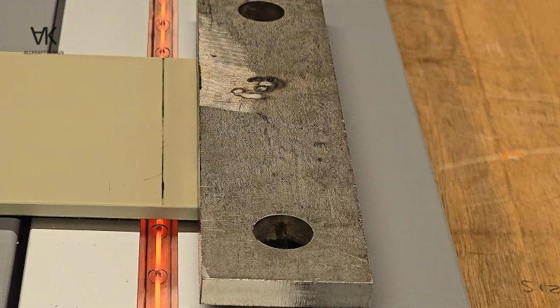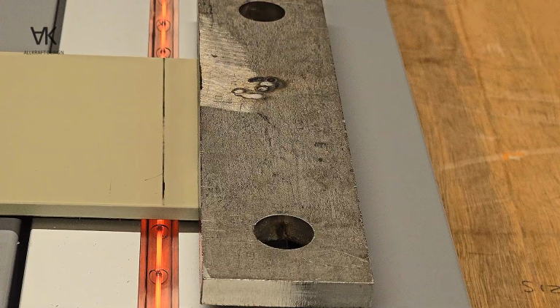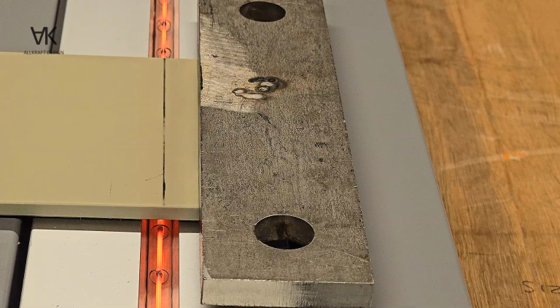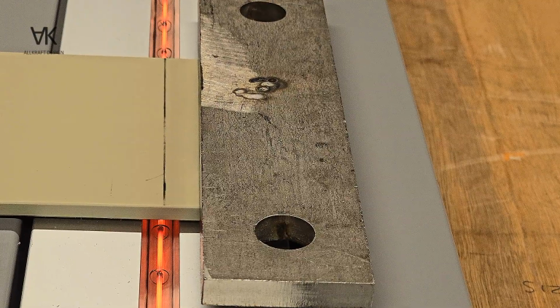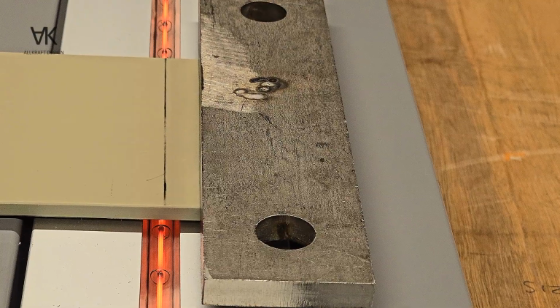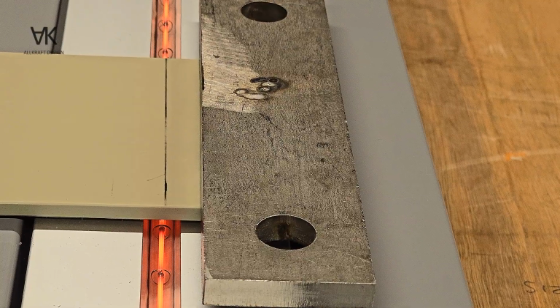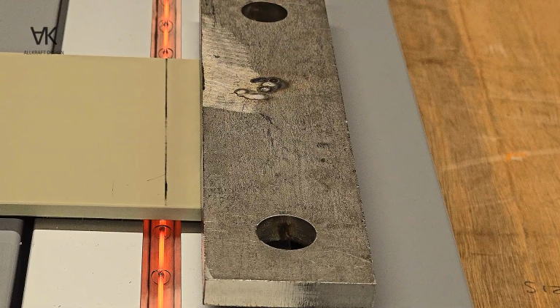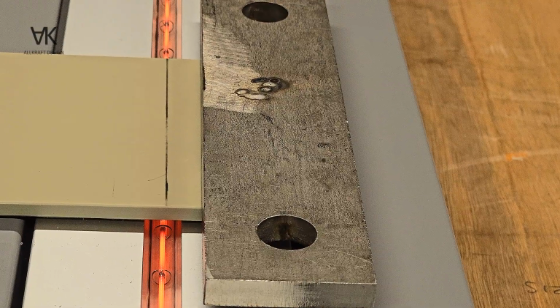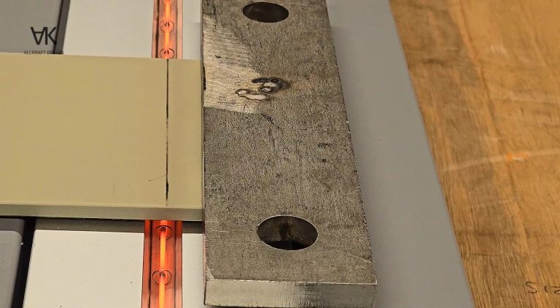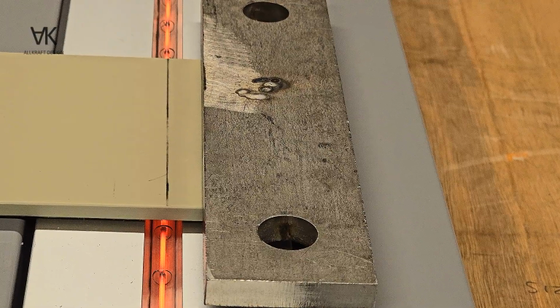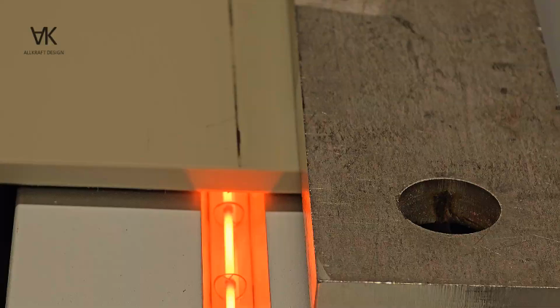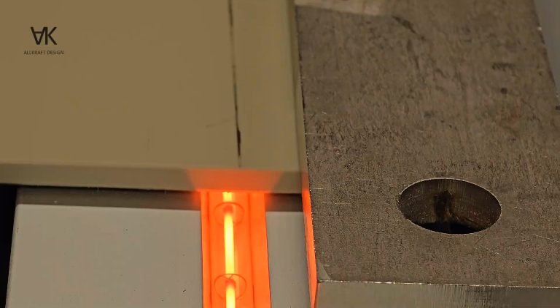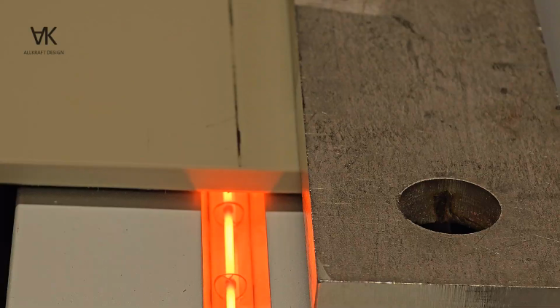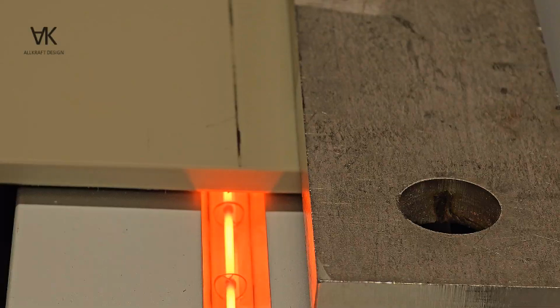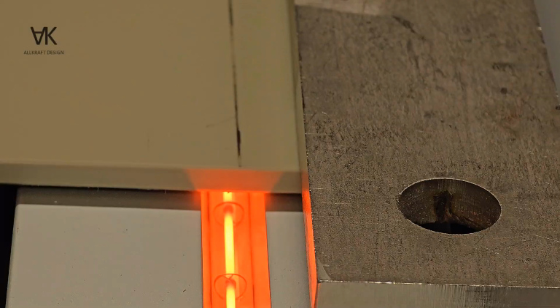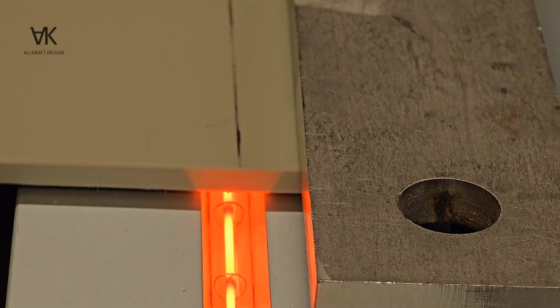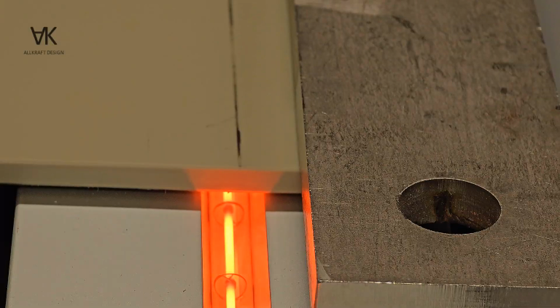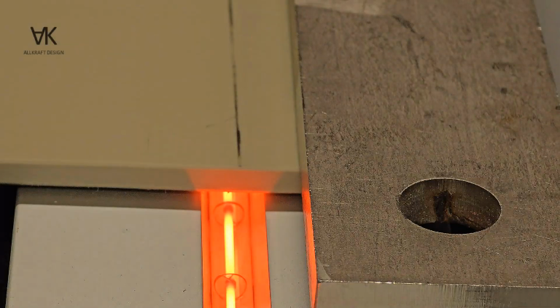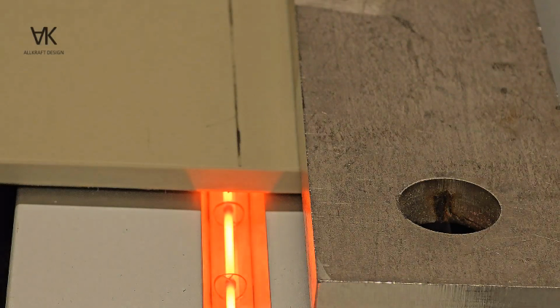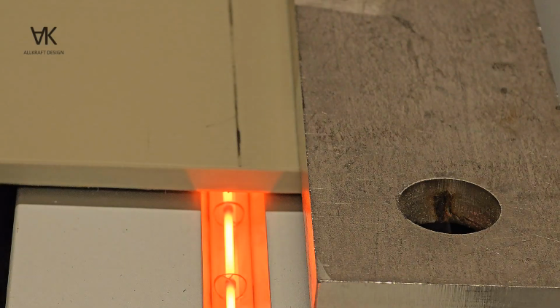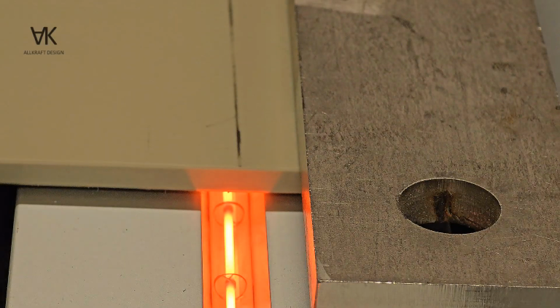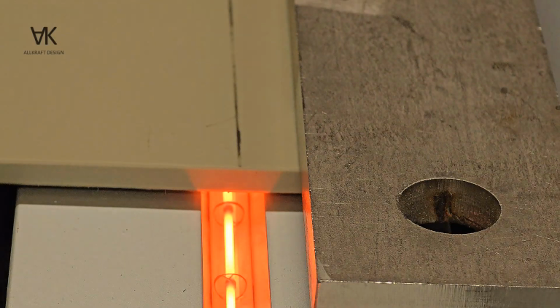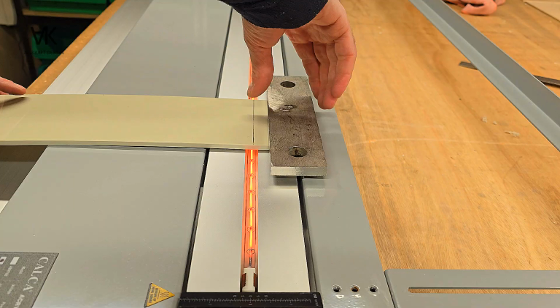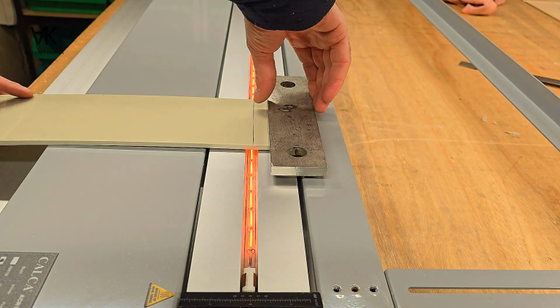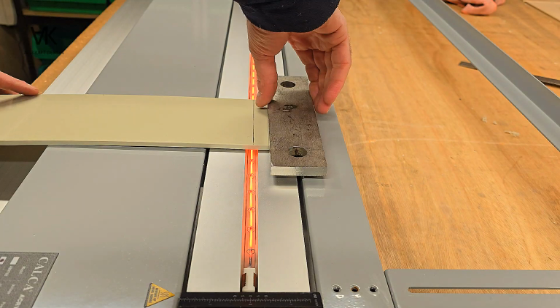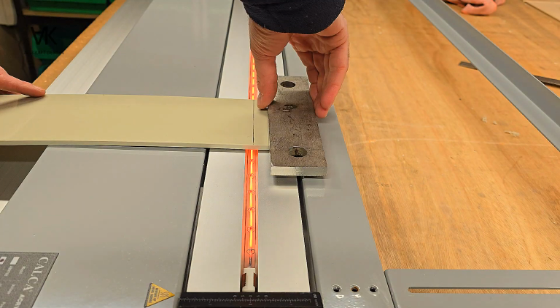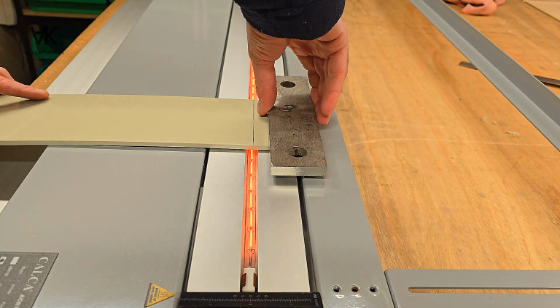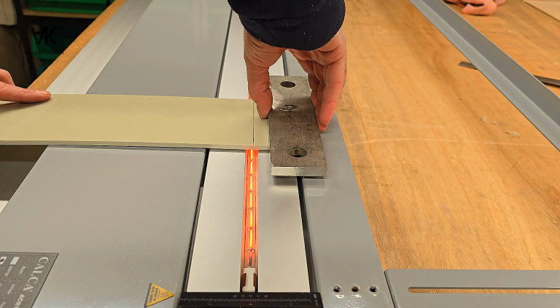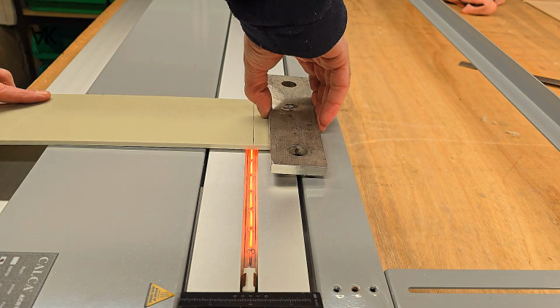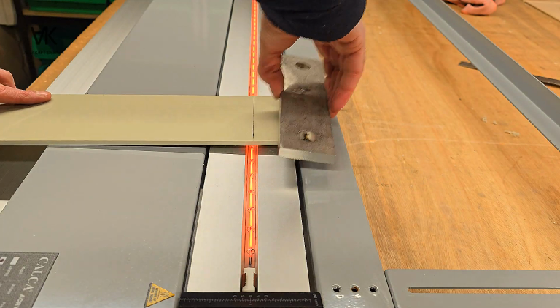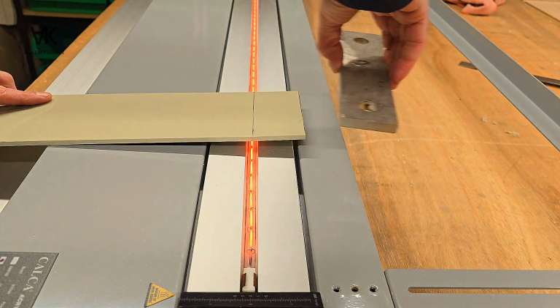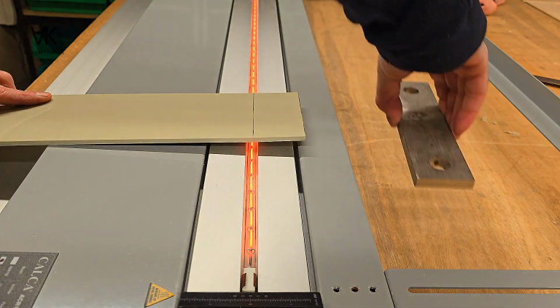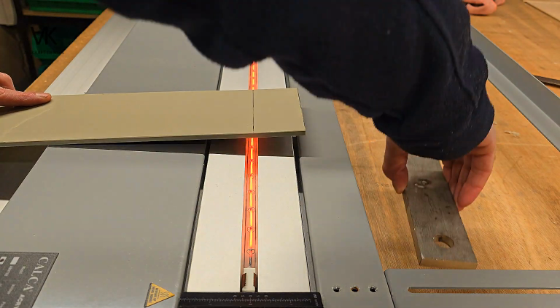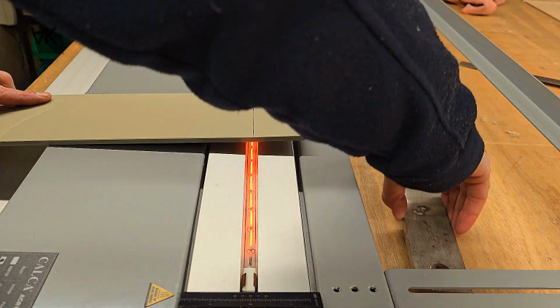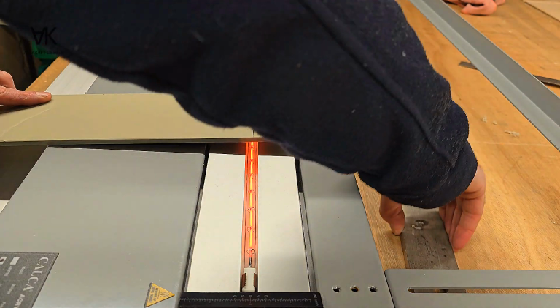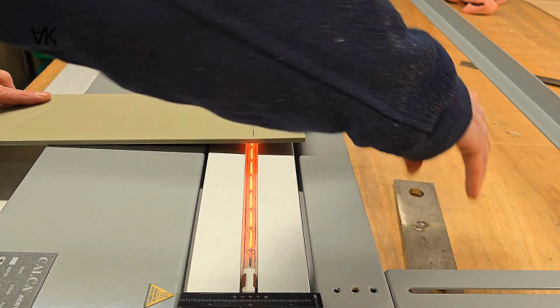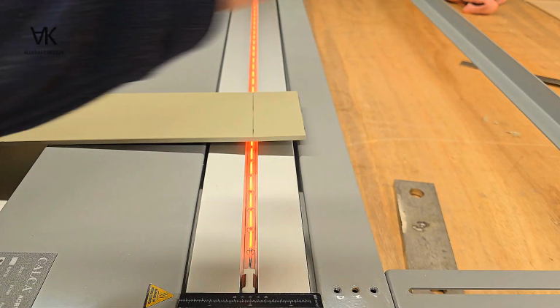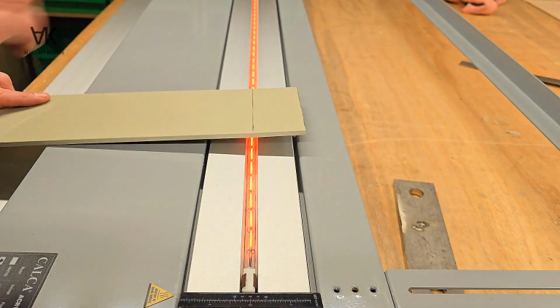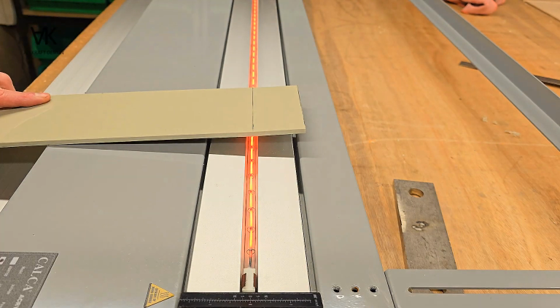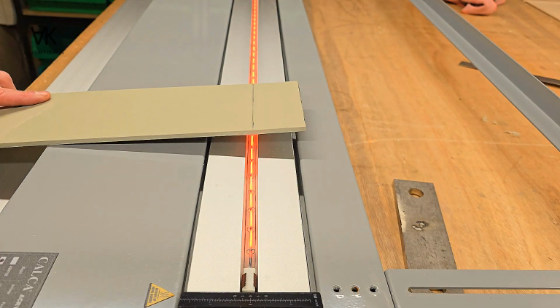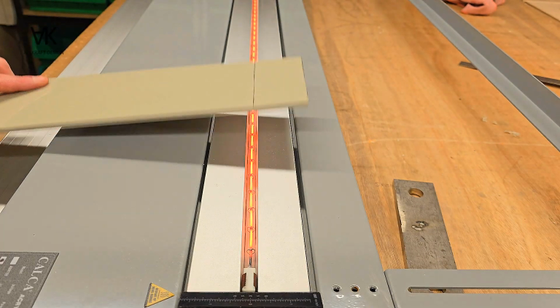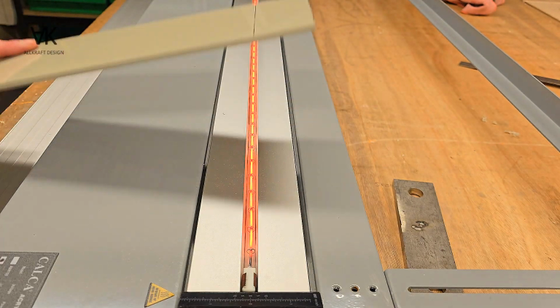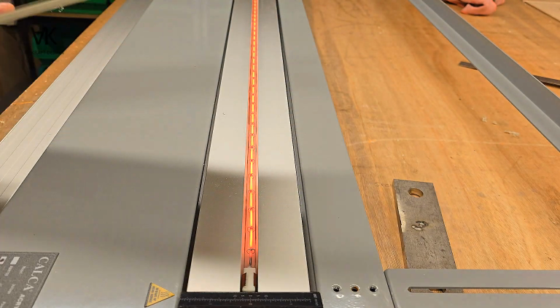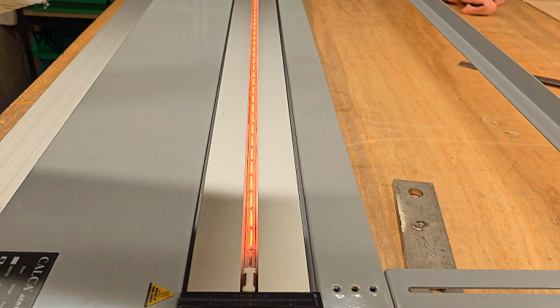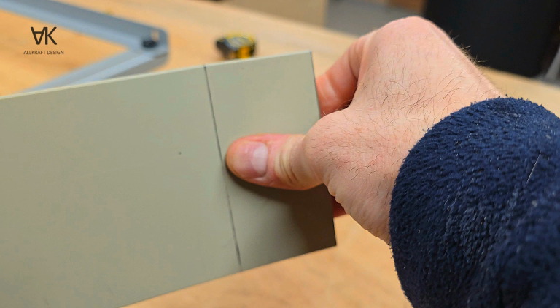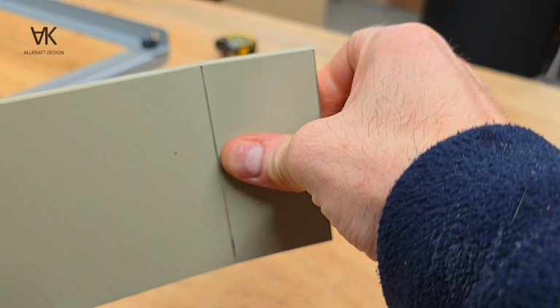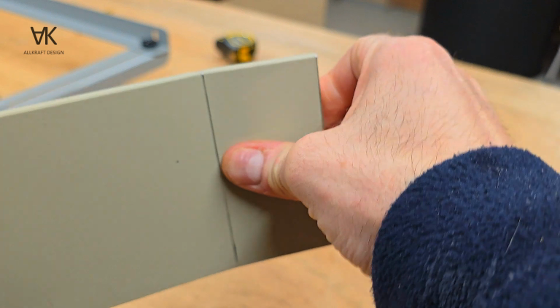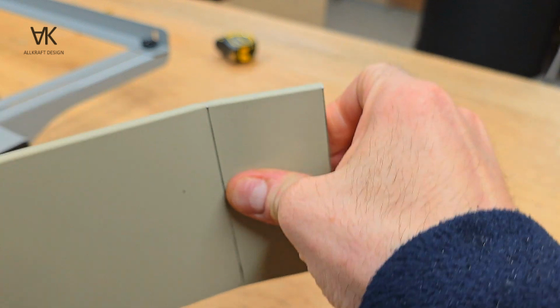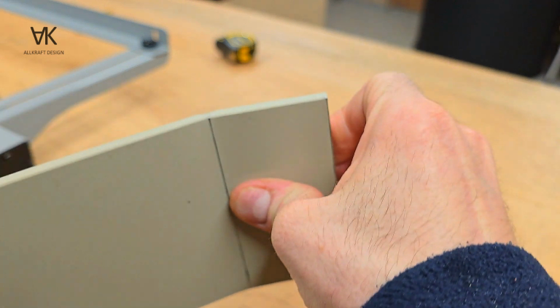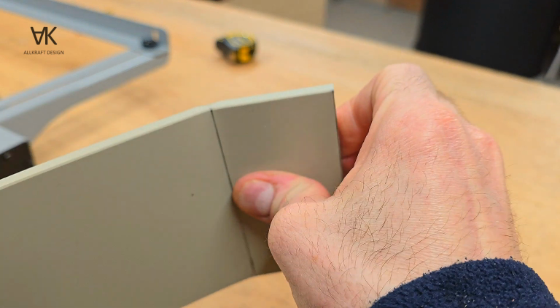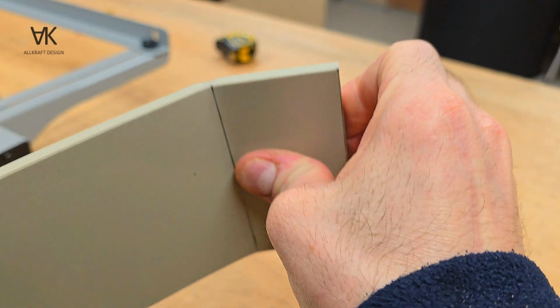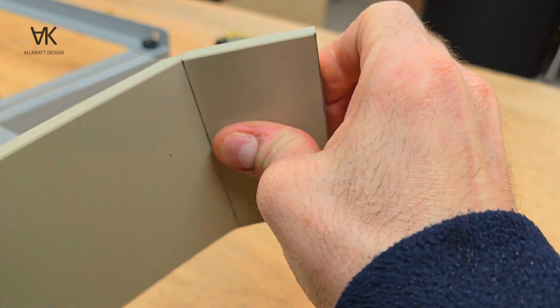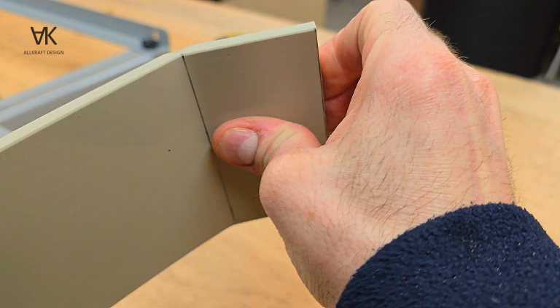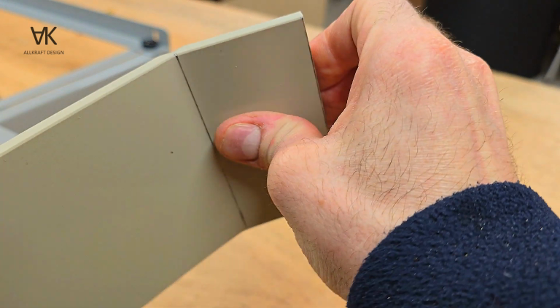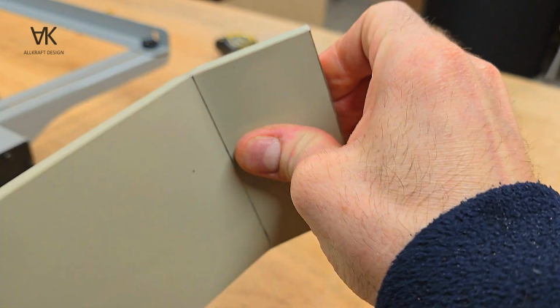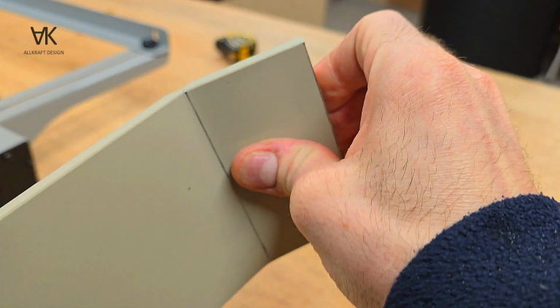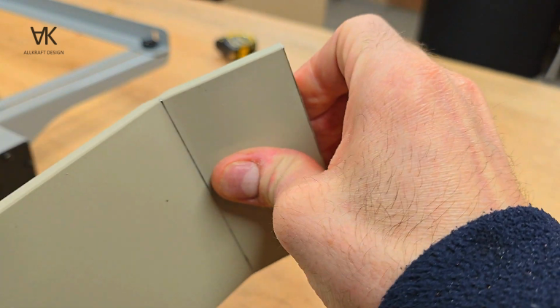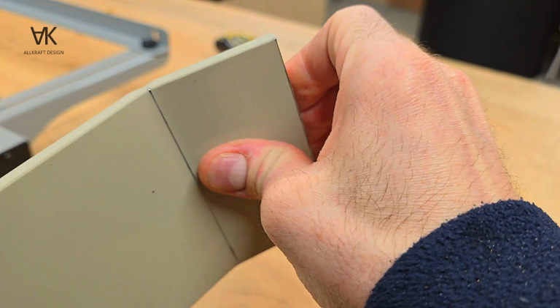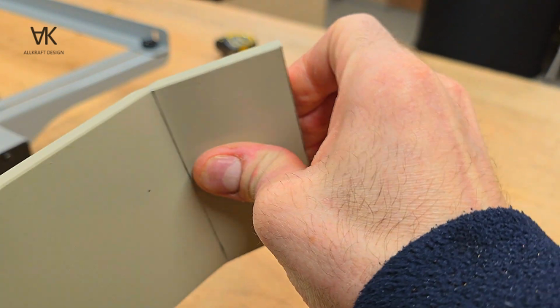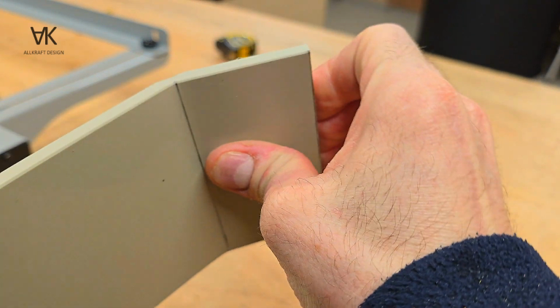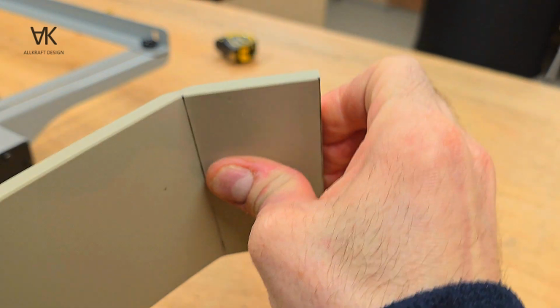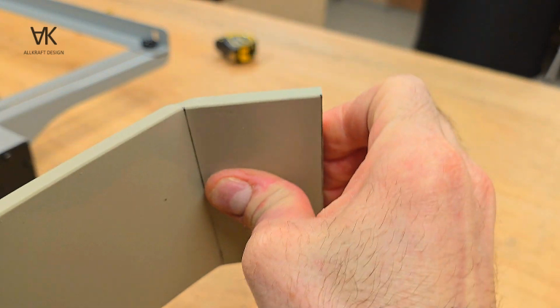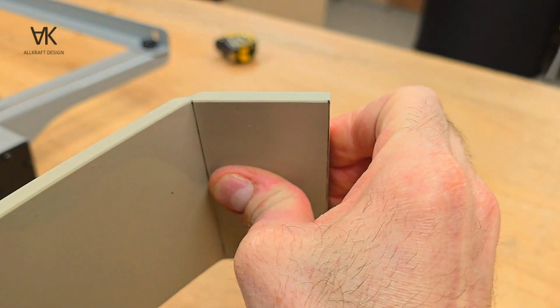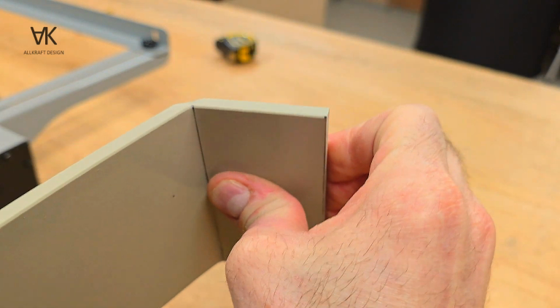Let the heat soak through until the plastic softens and bend to 90 degrees.